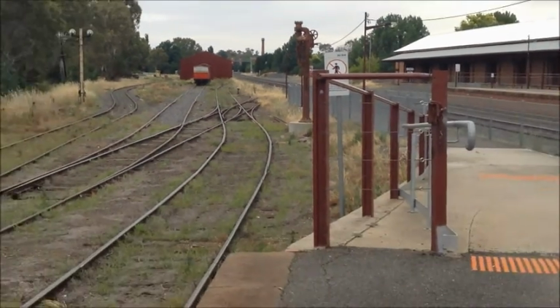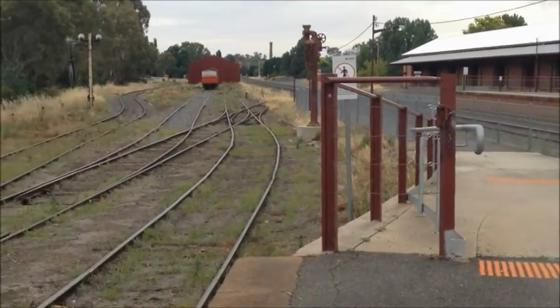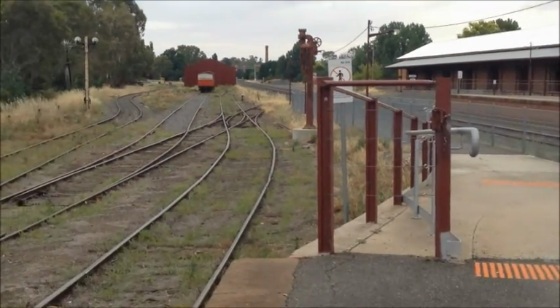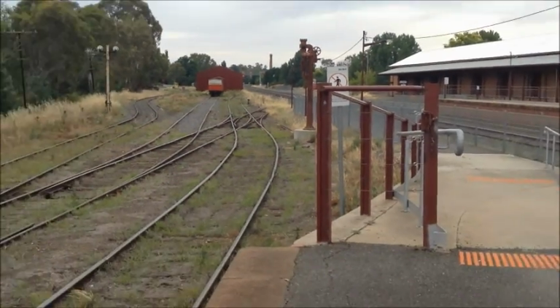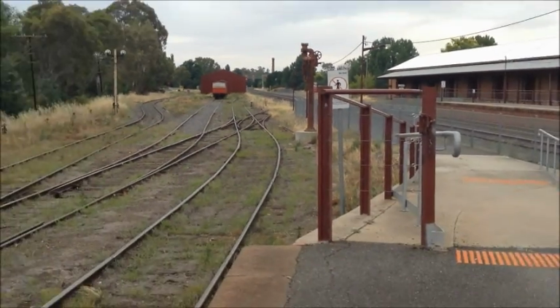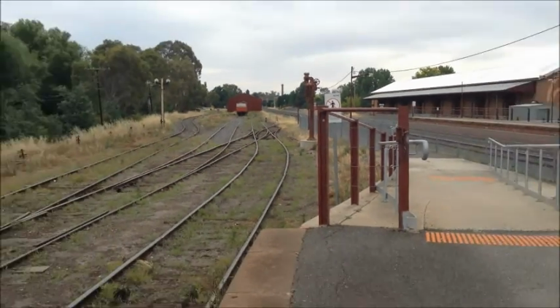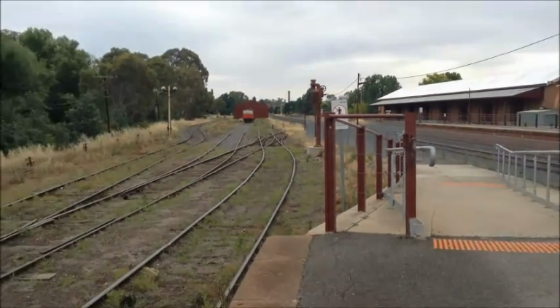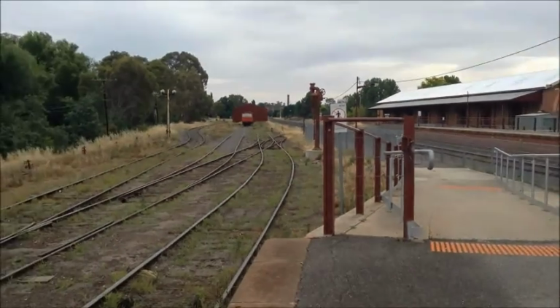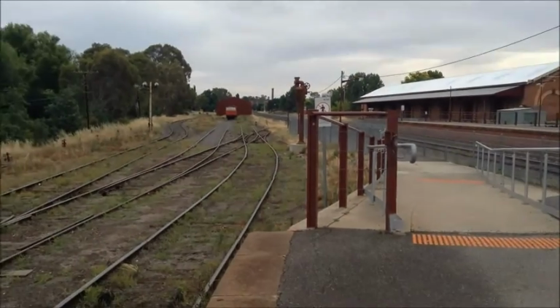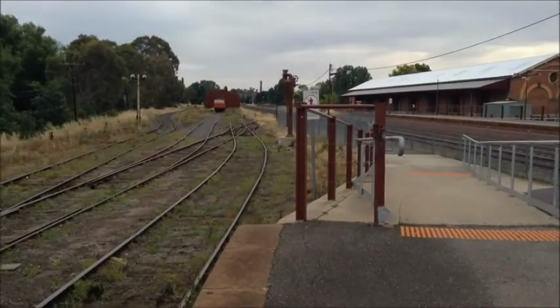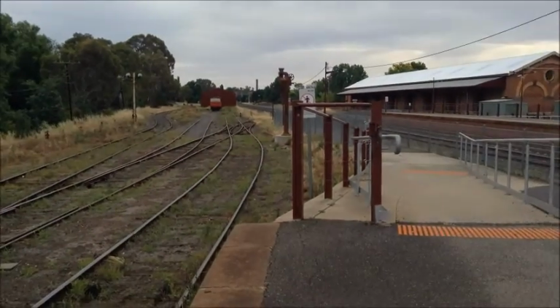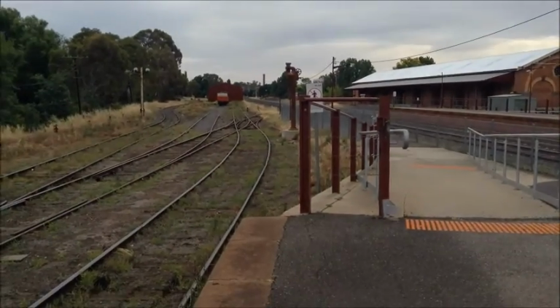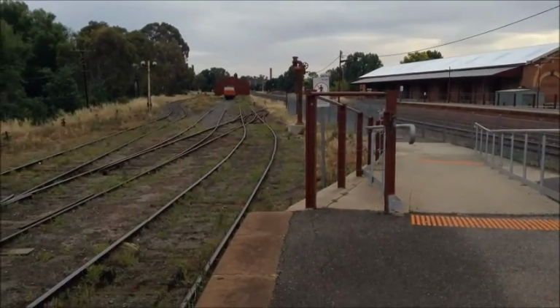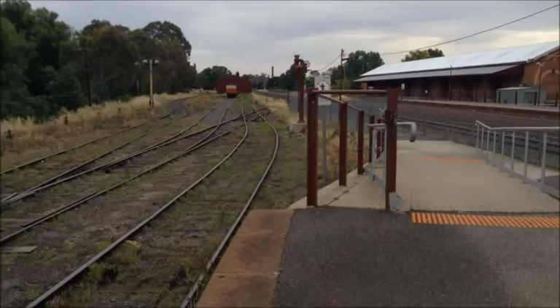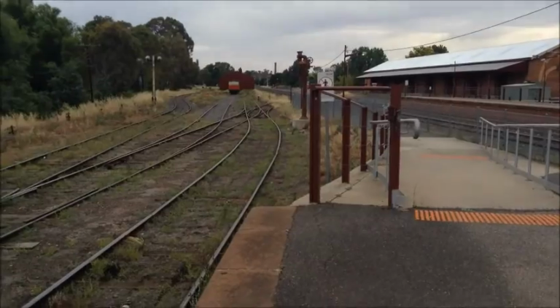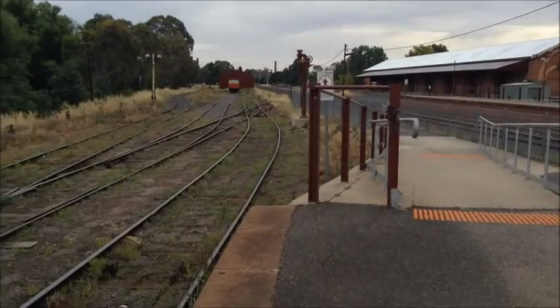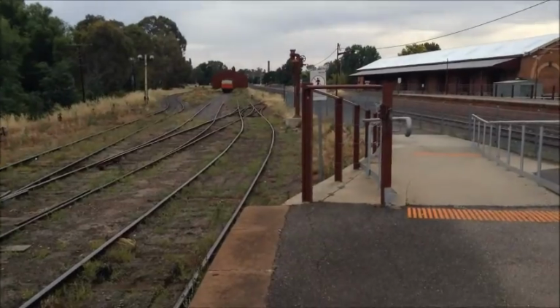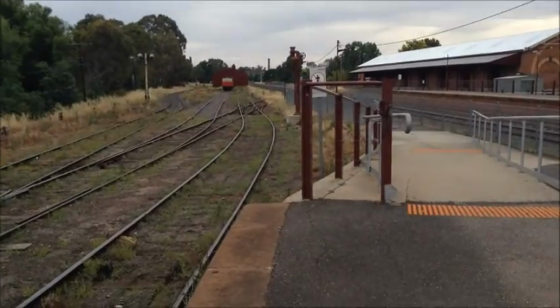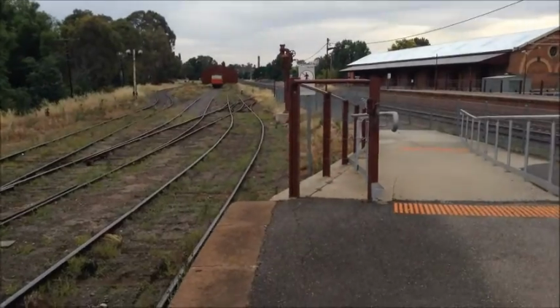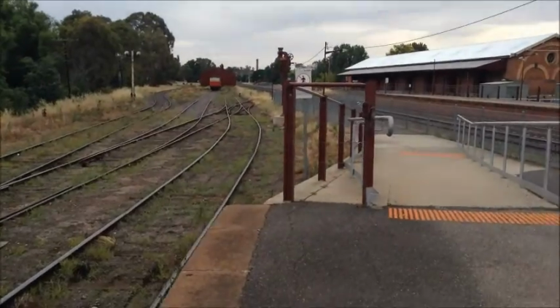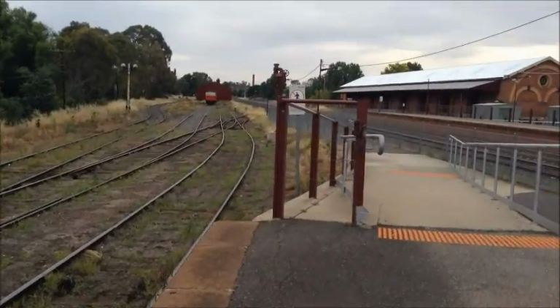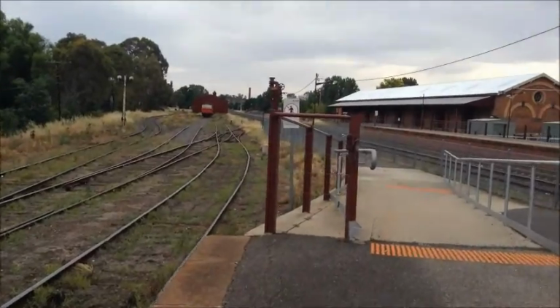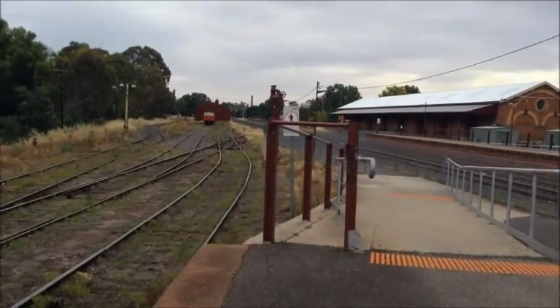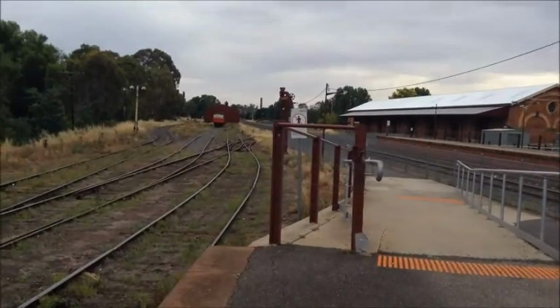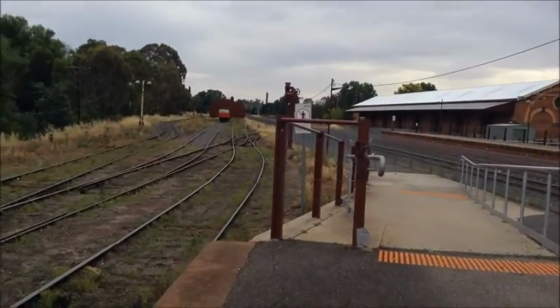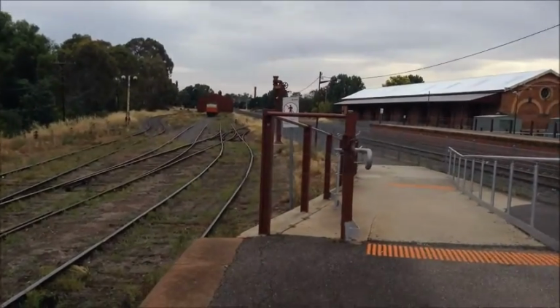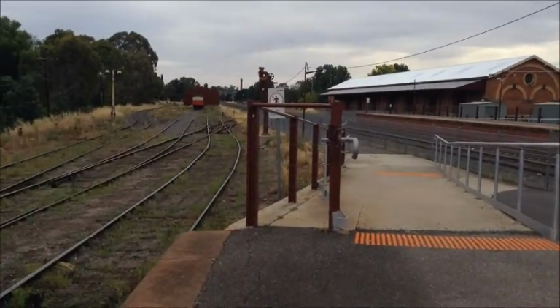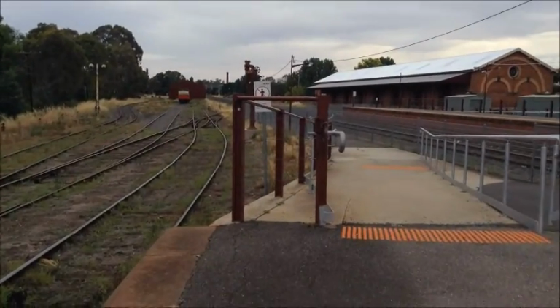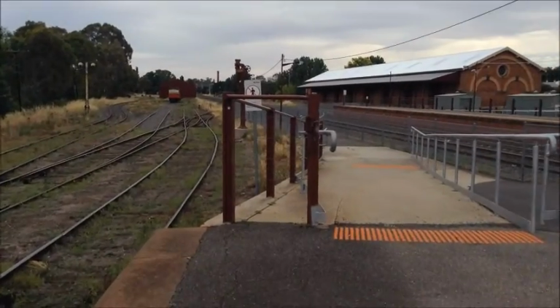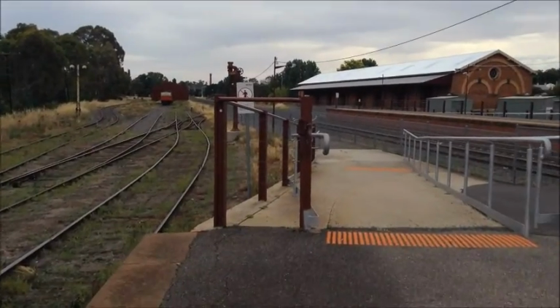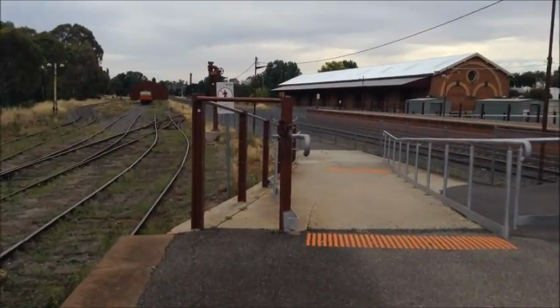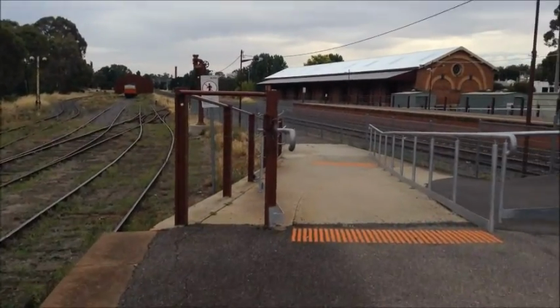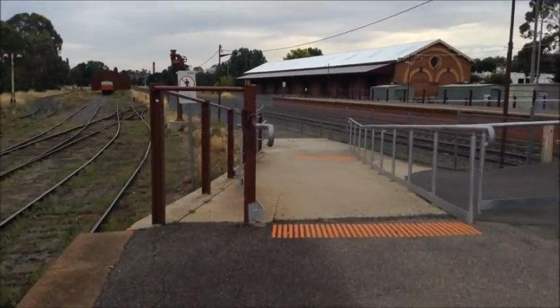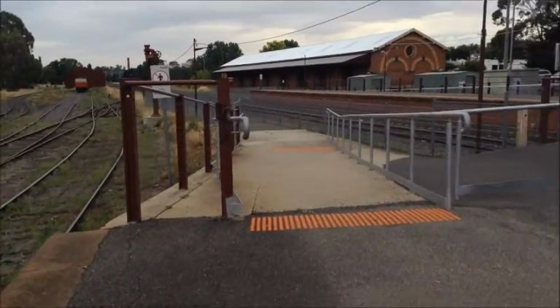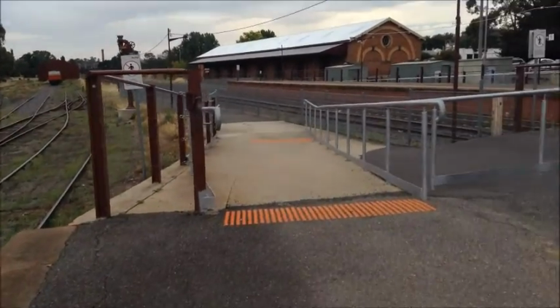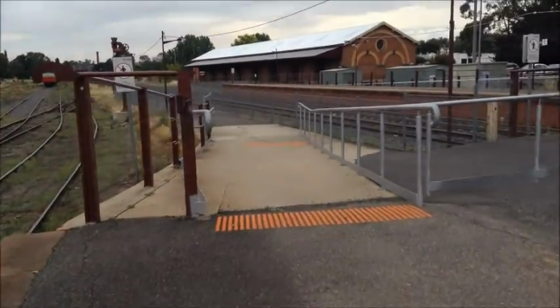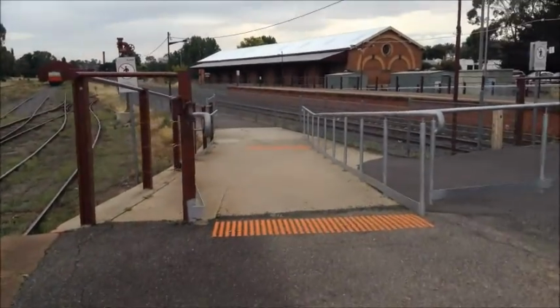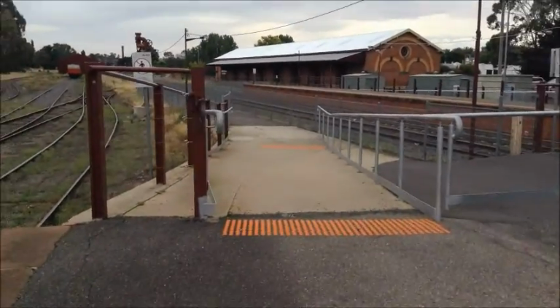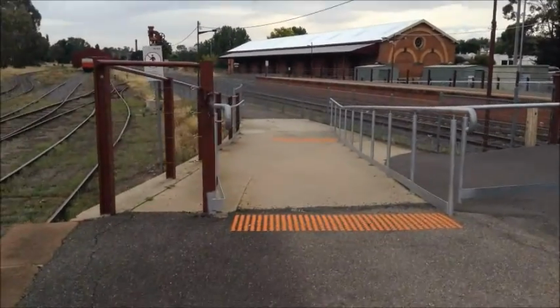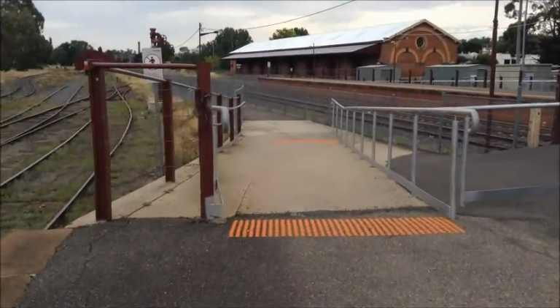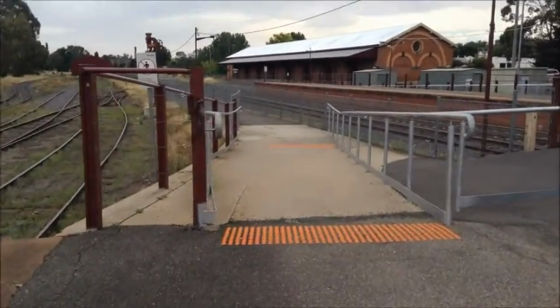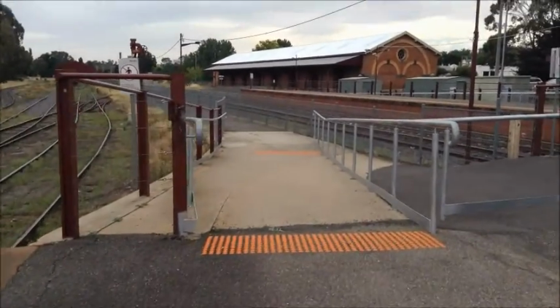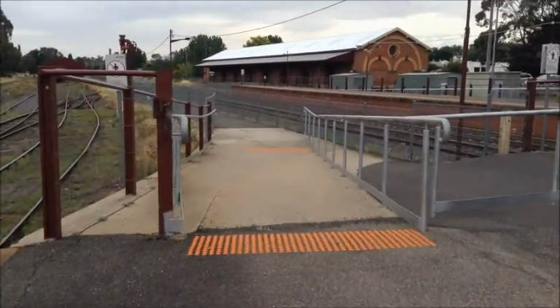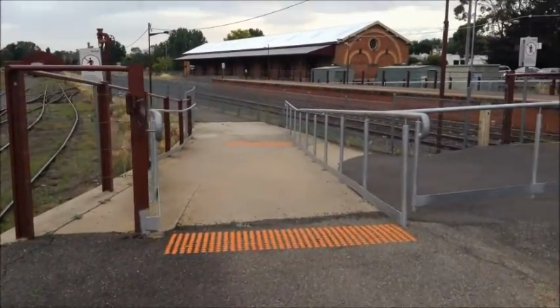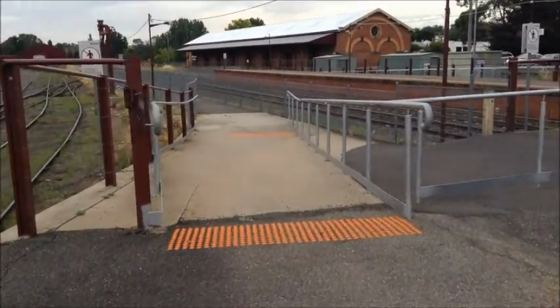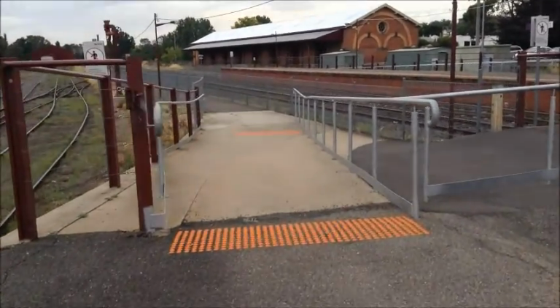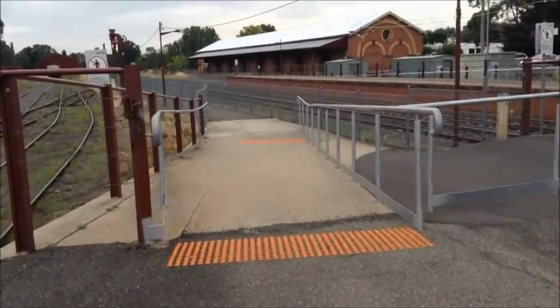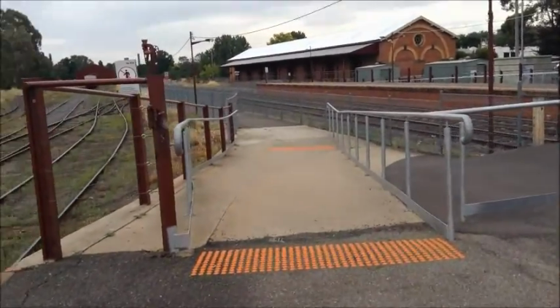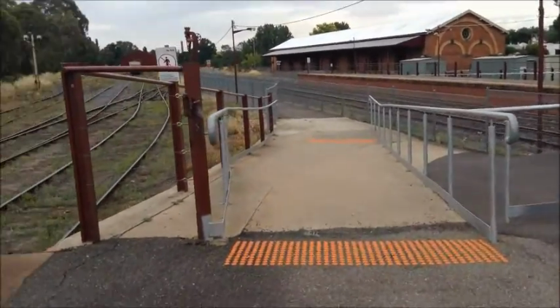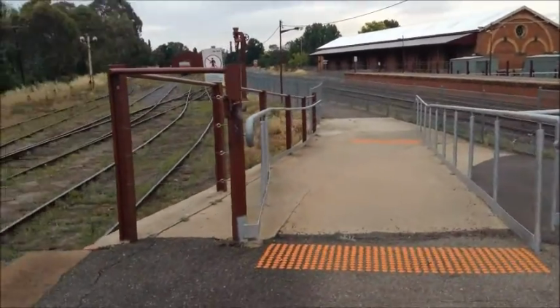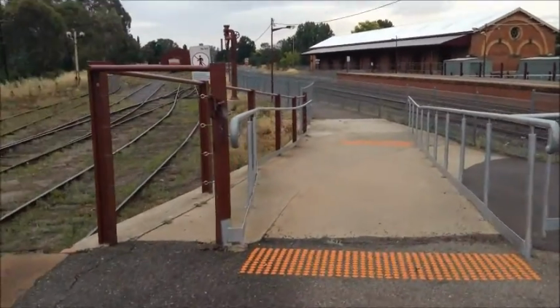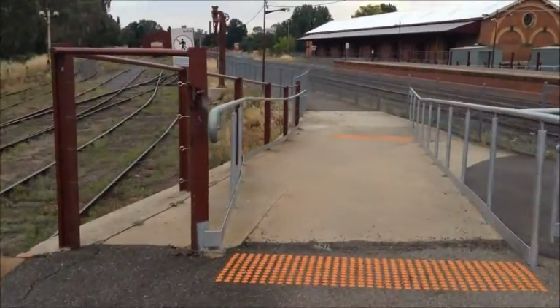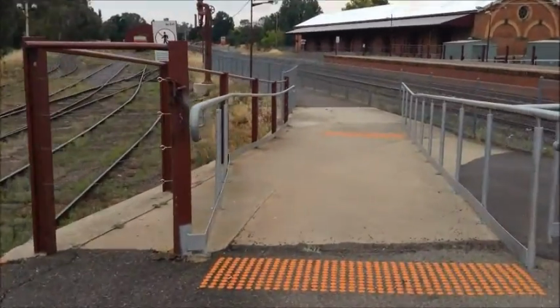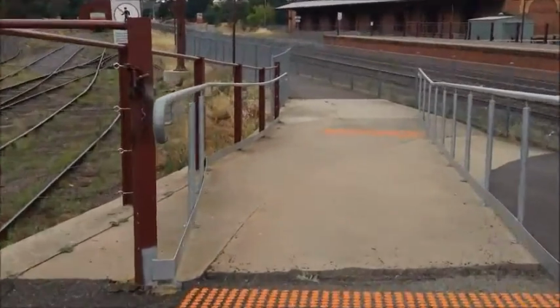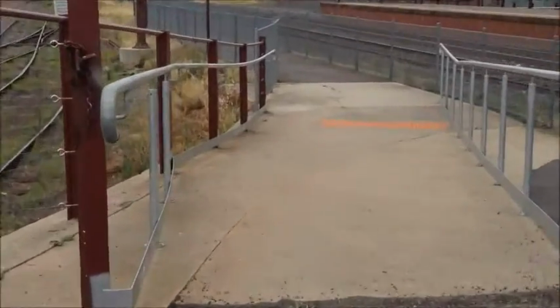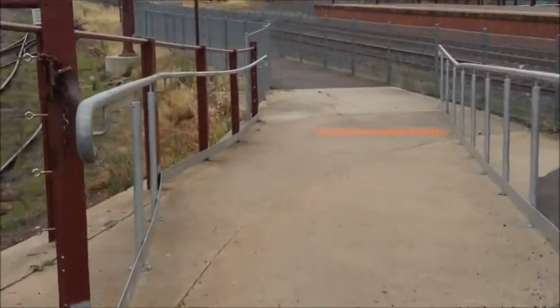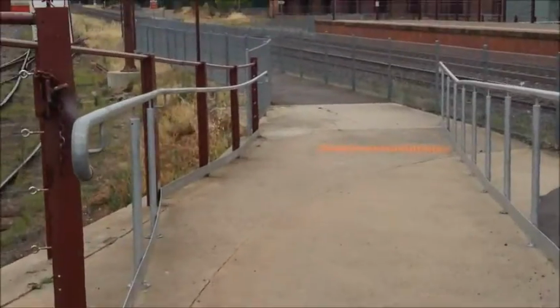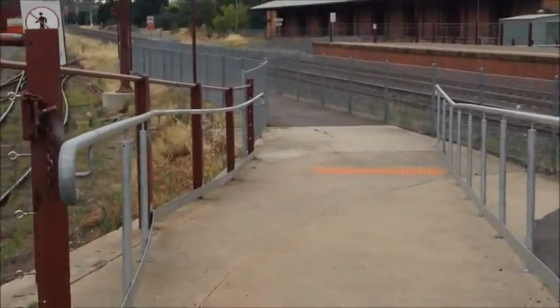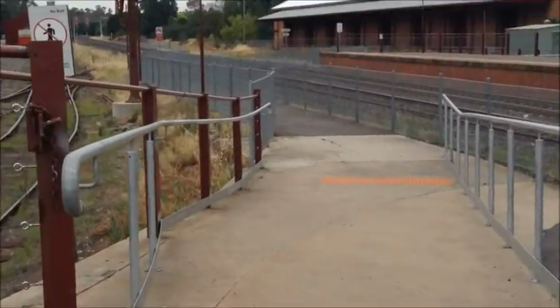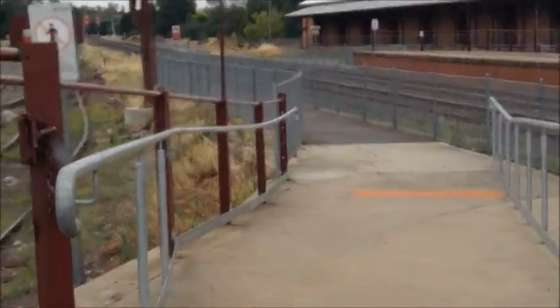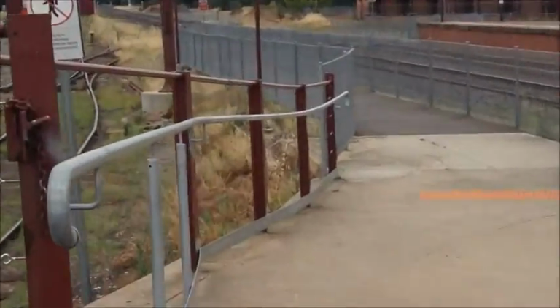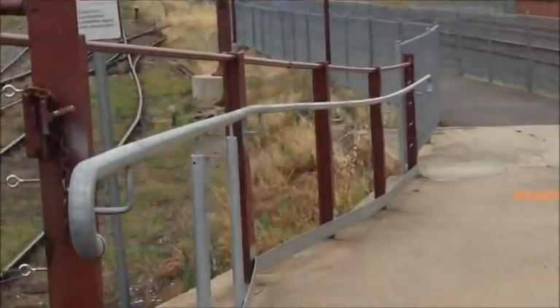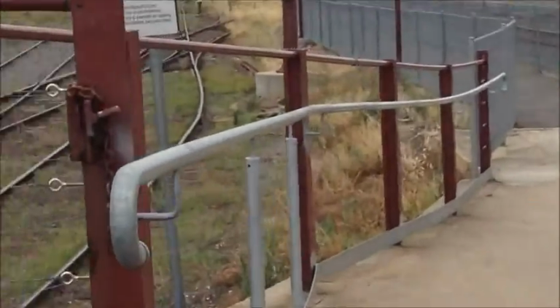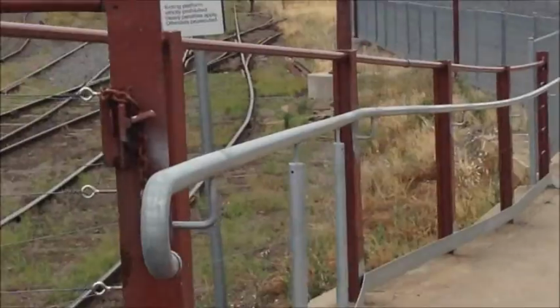Apparently there used to be a yard on either side of the tracks once upon a time, but it's been removed now.